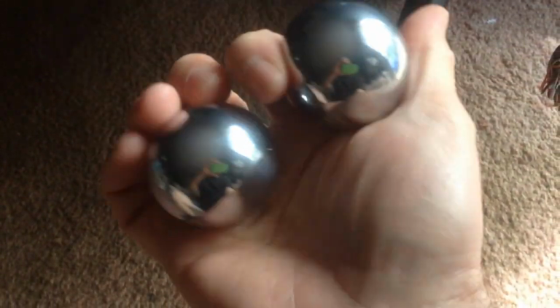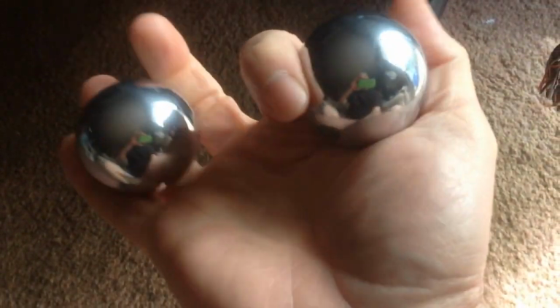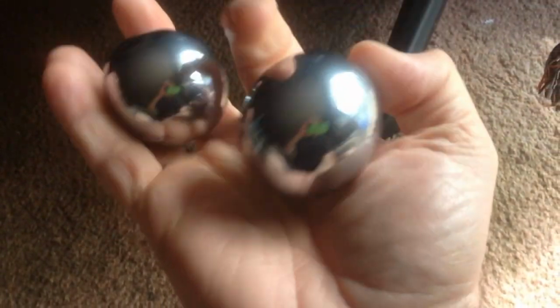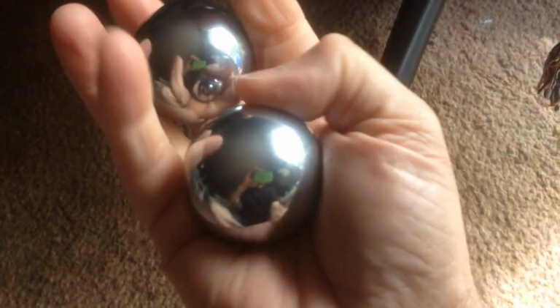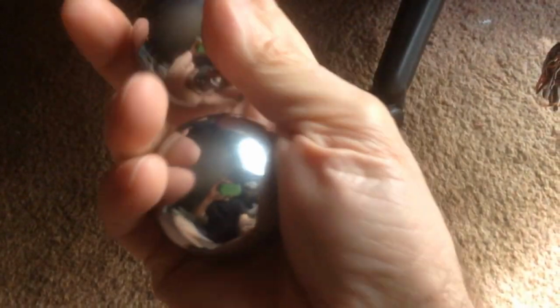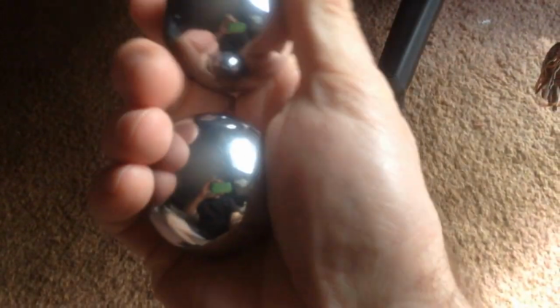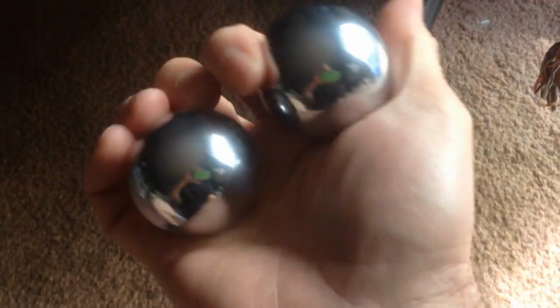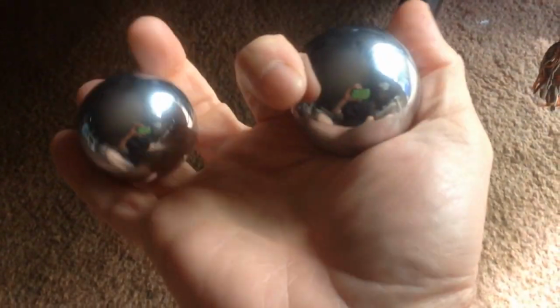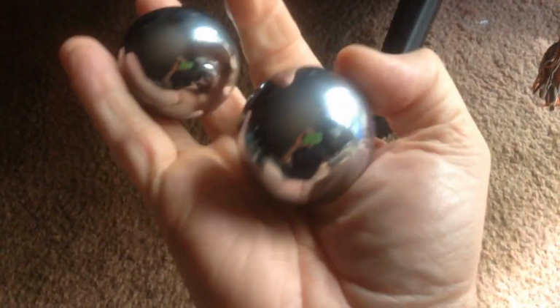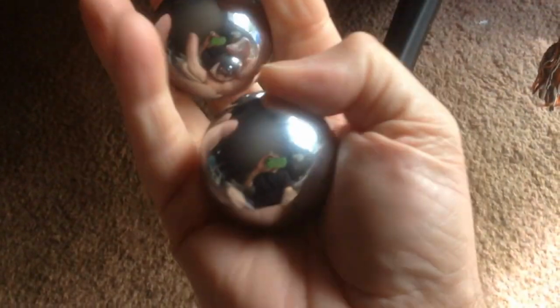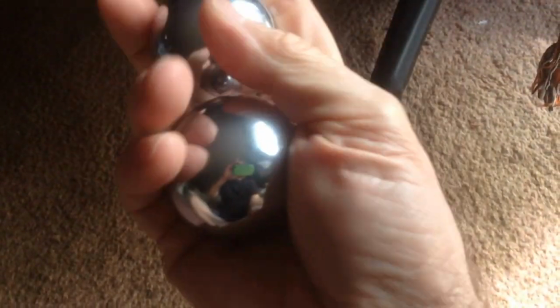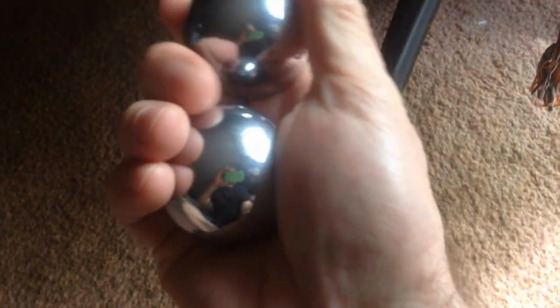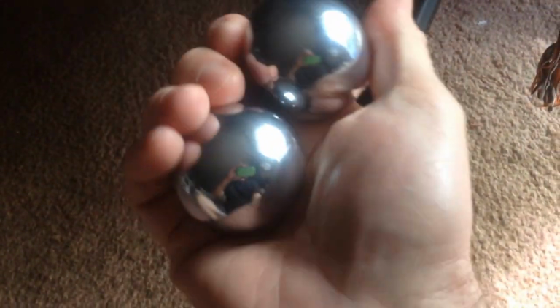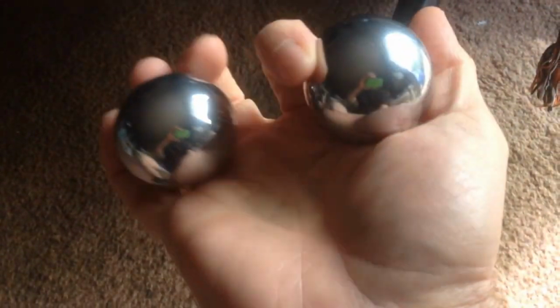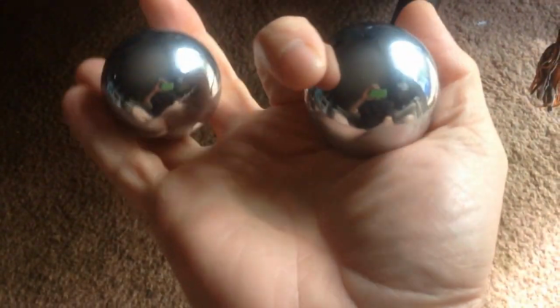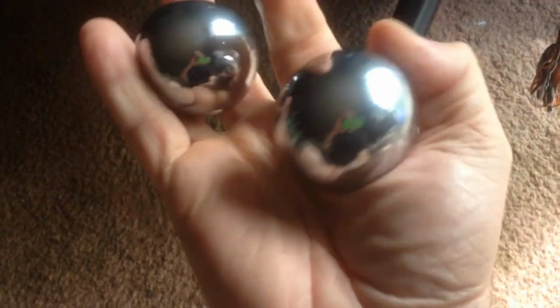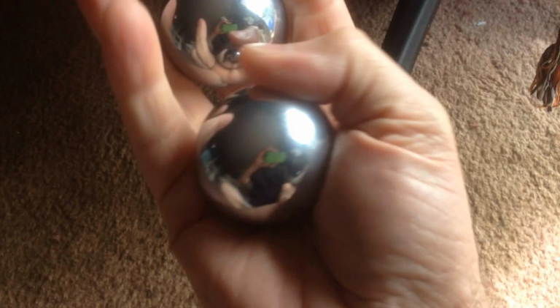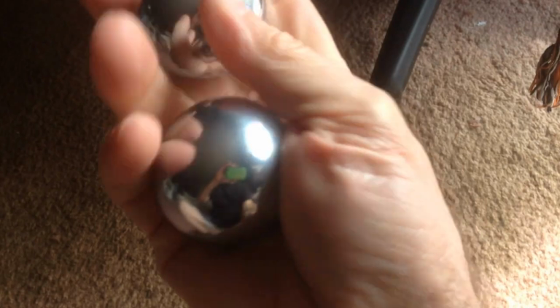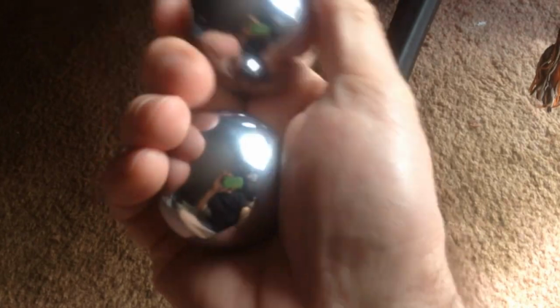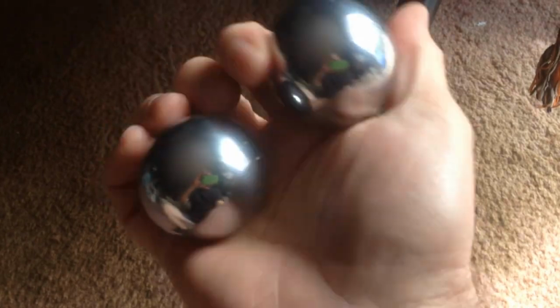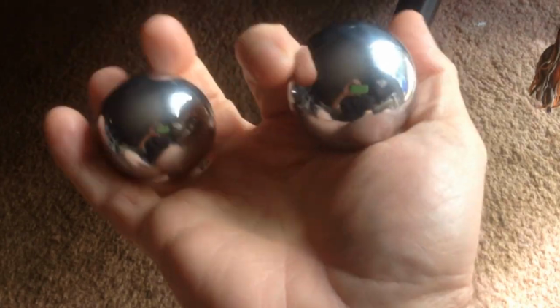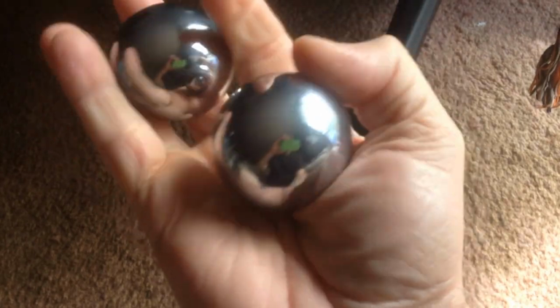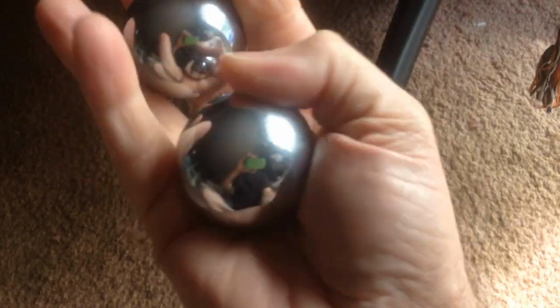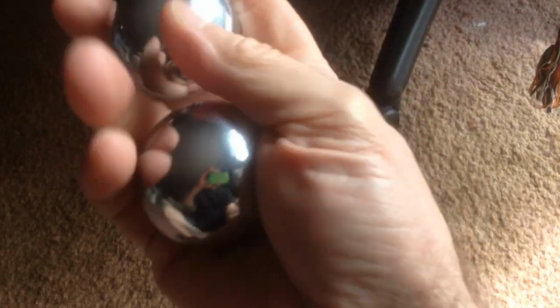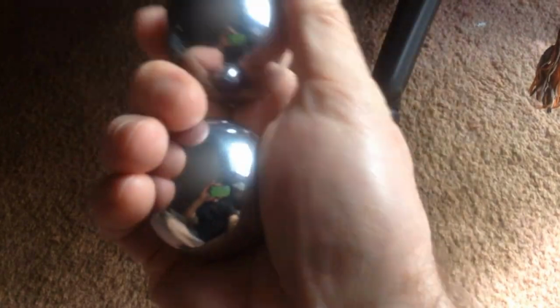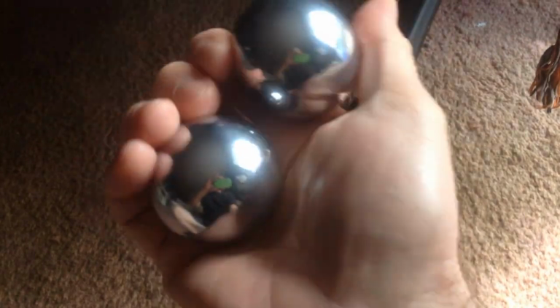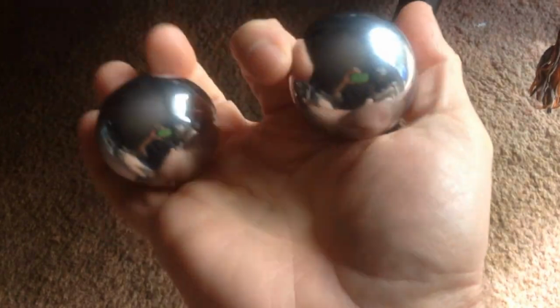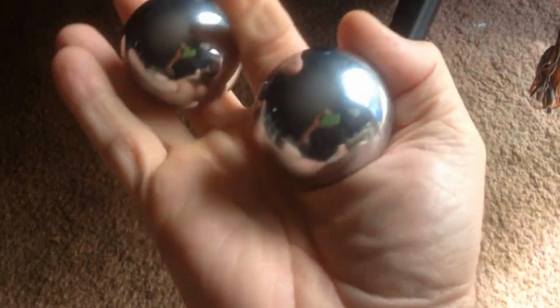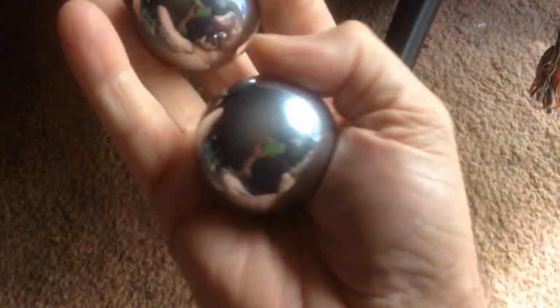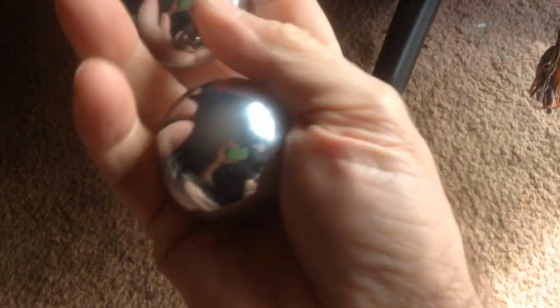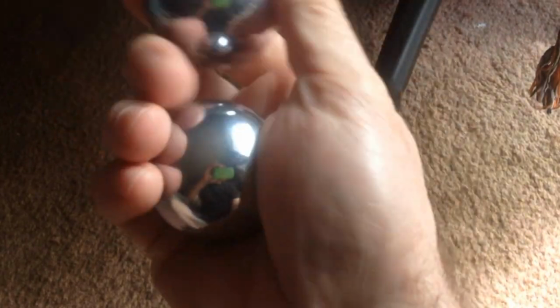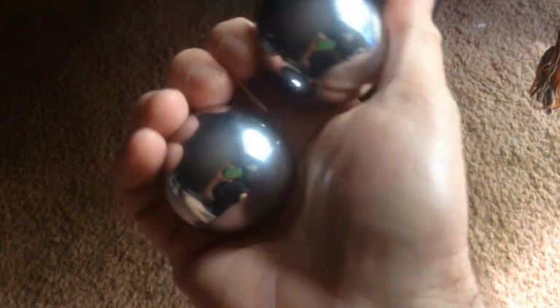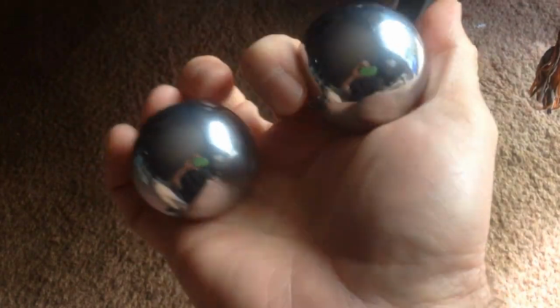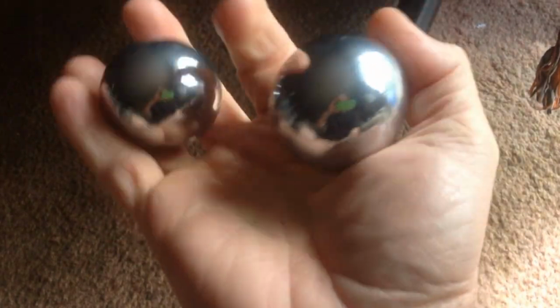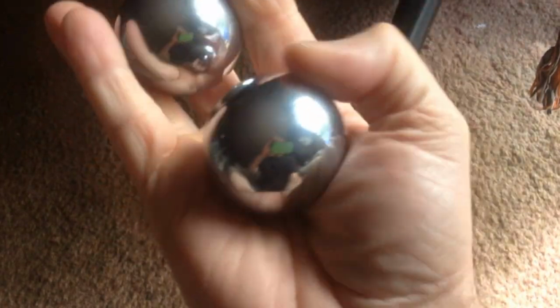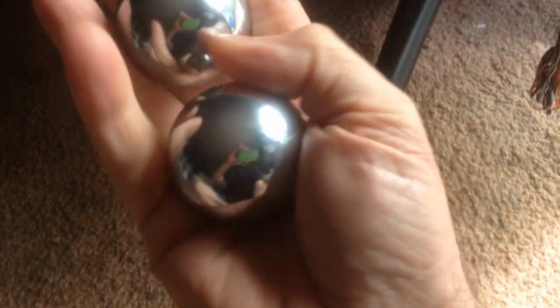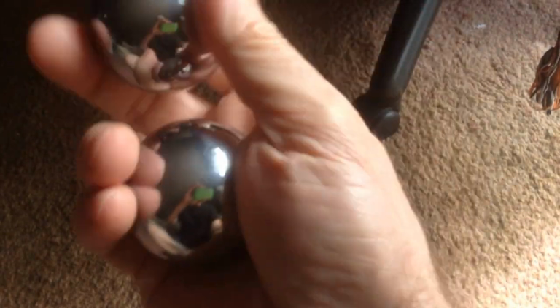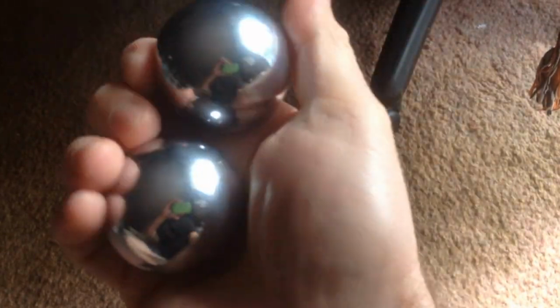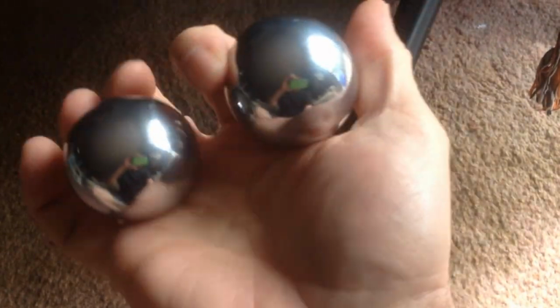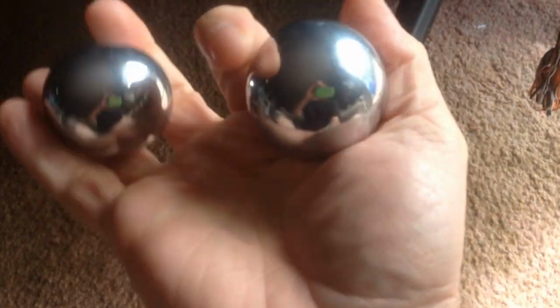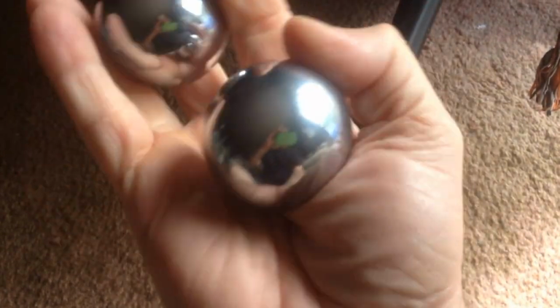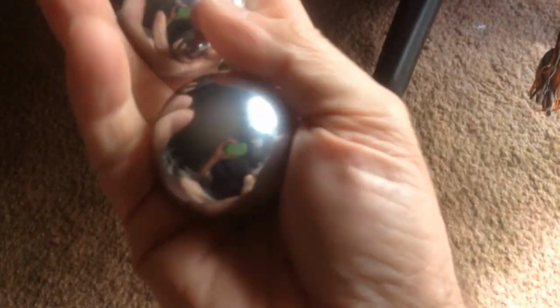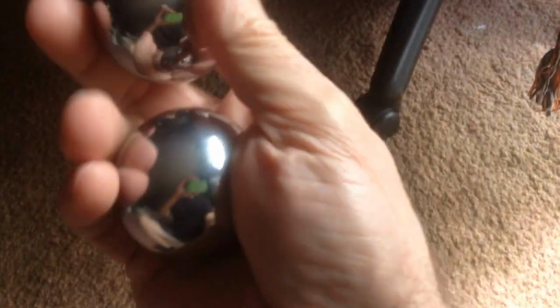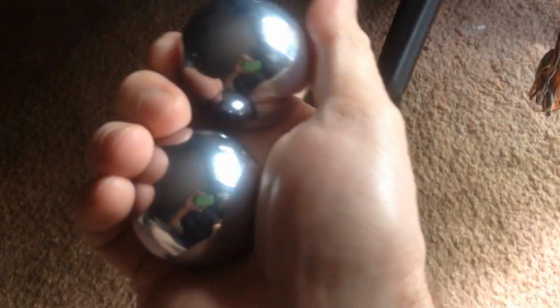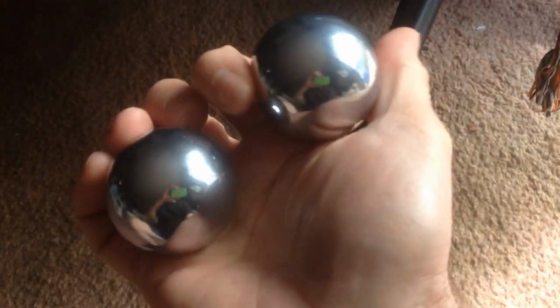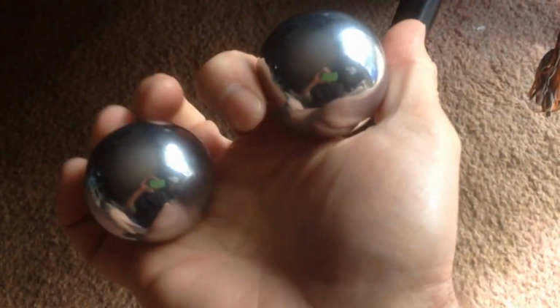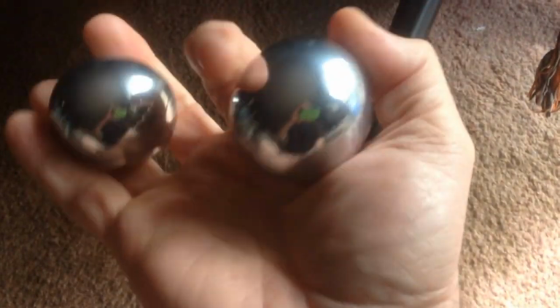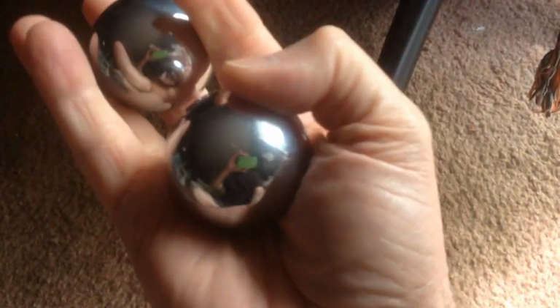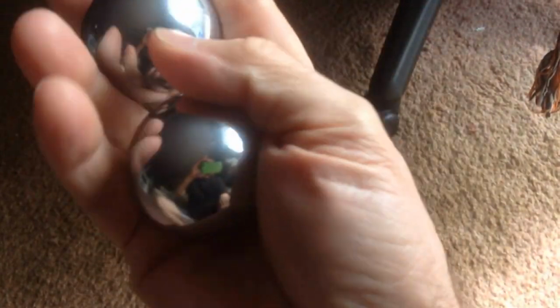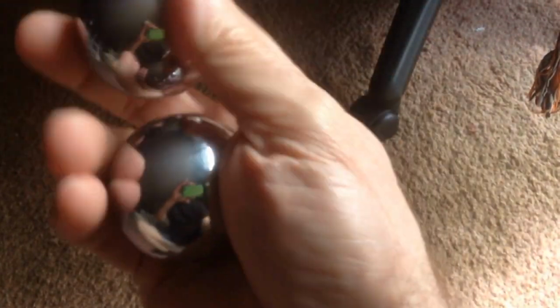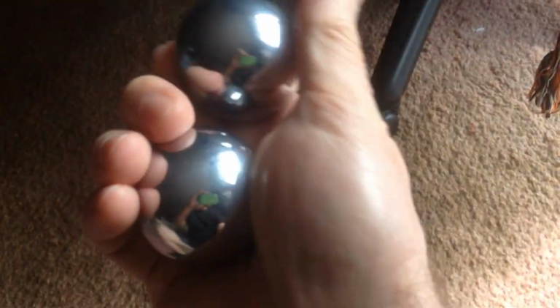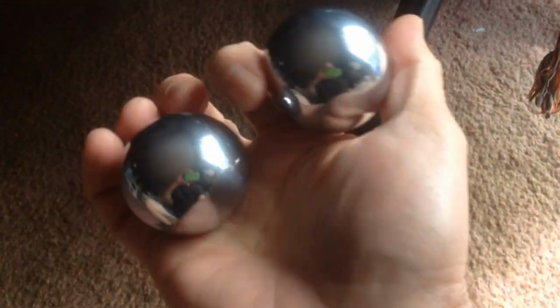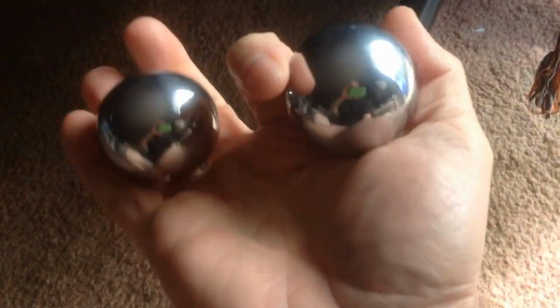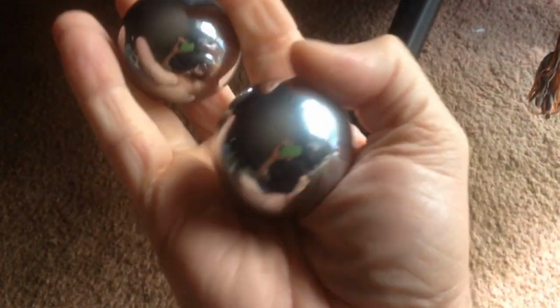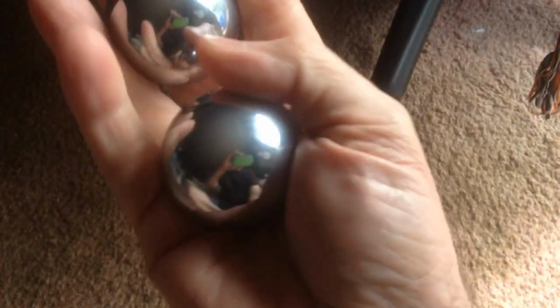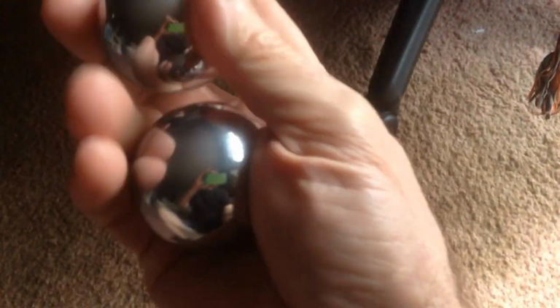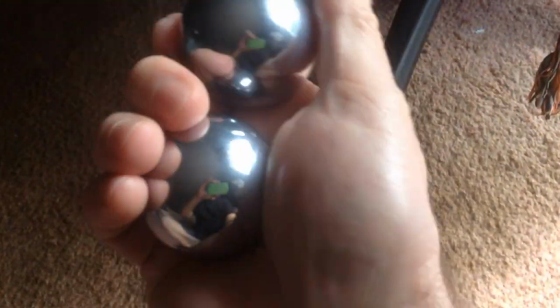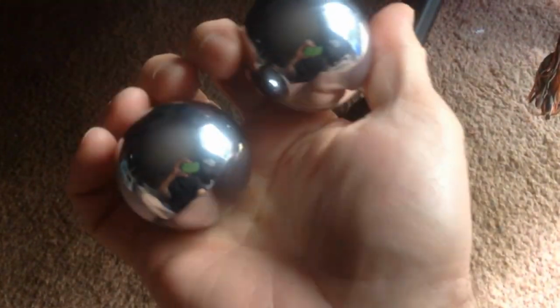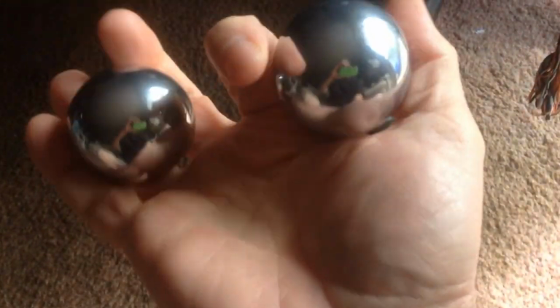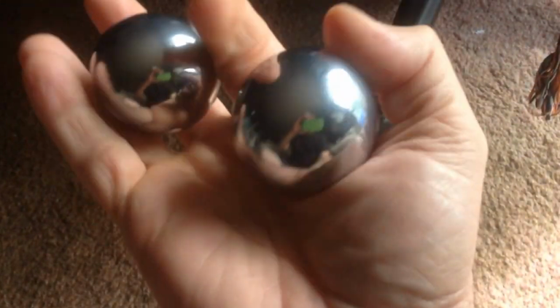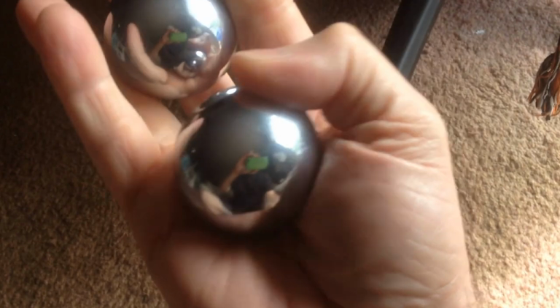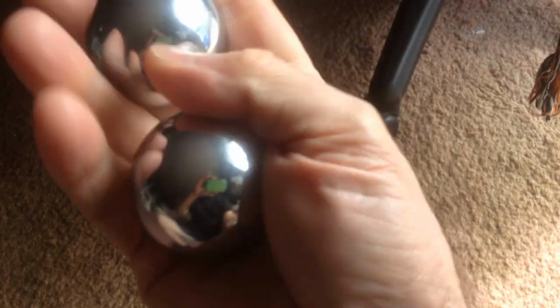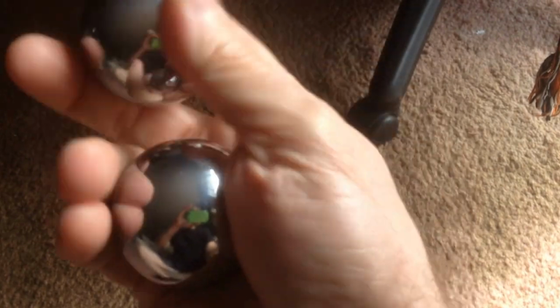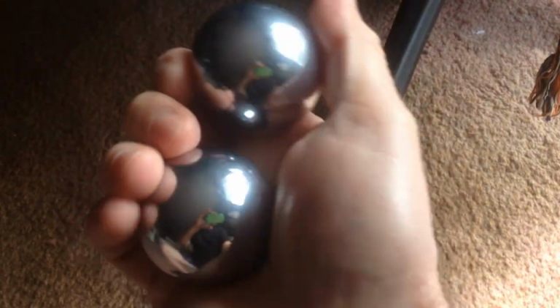And then you can hear the noise, the sounds that these meditation balls make — or baoding, Chinese baoding balls.